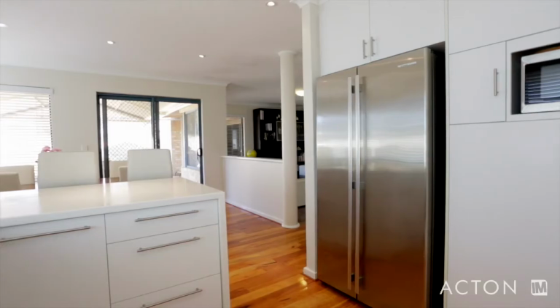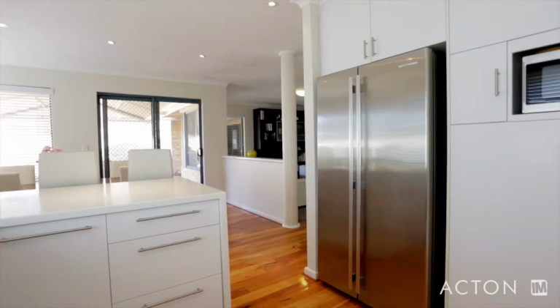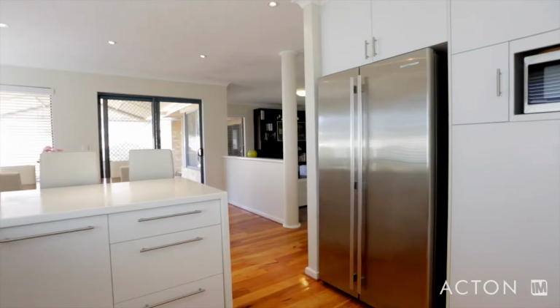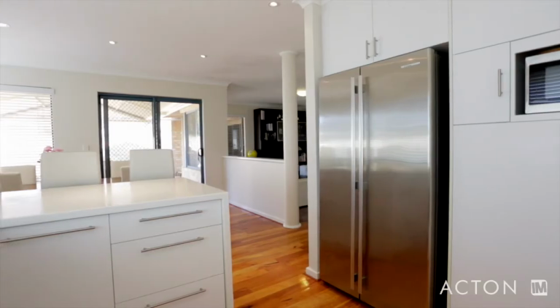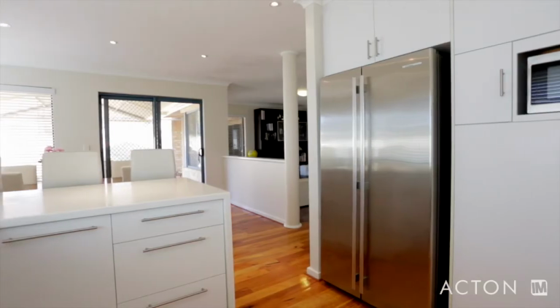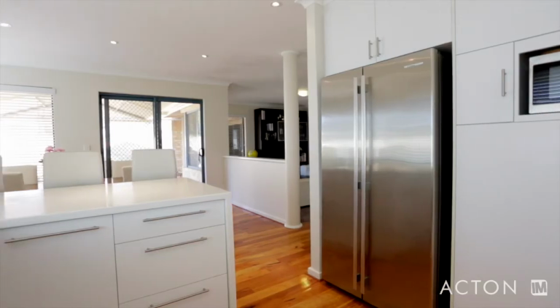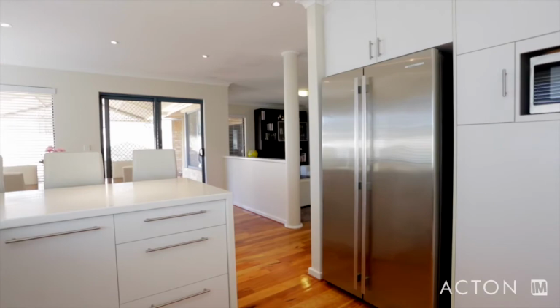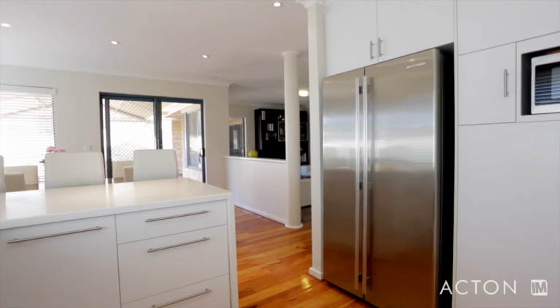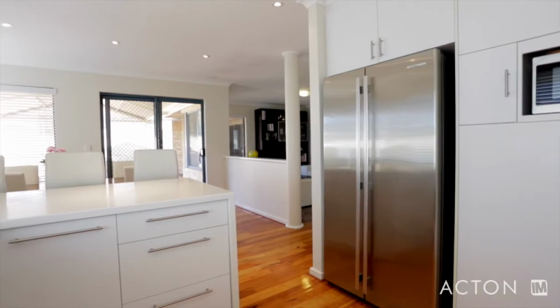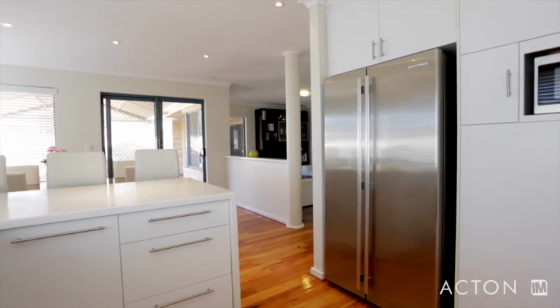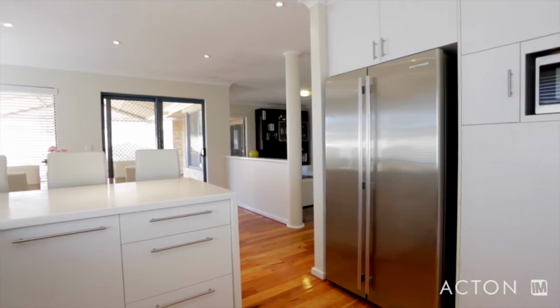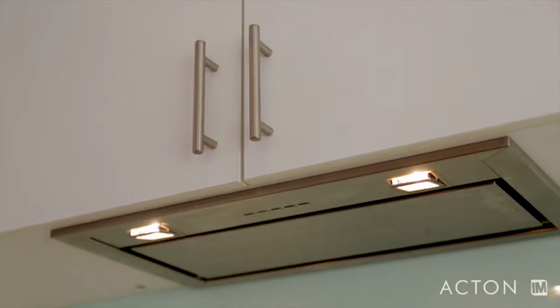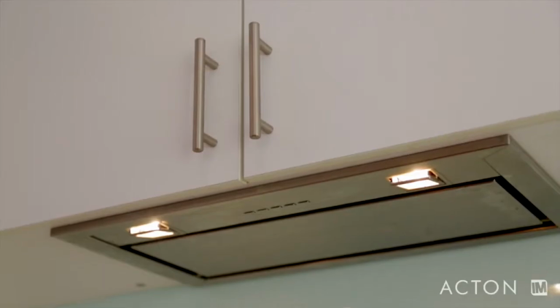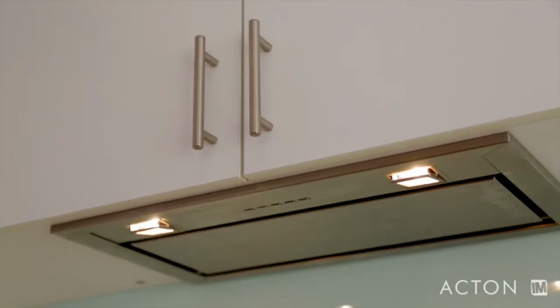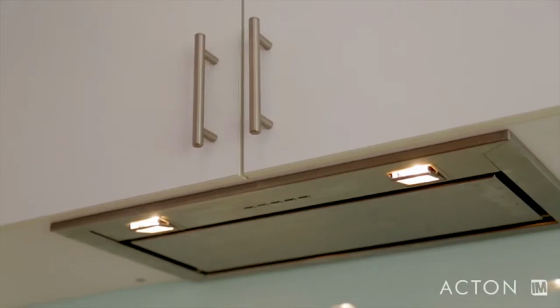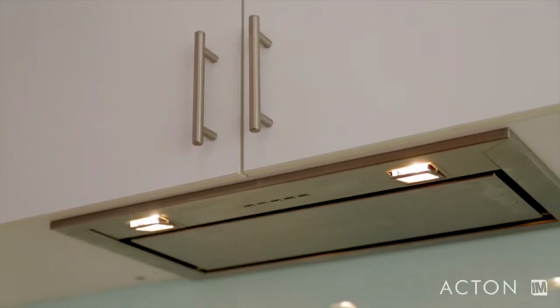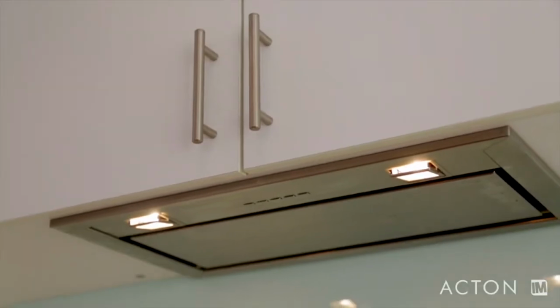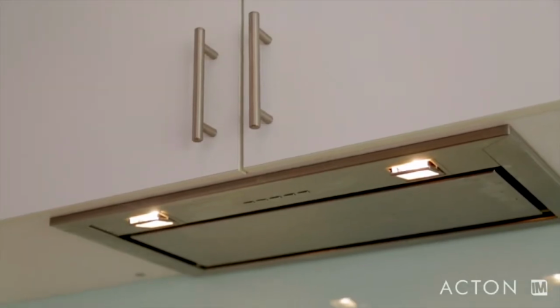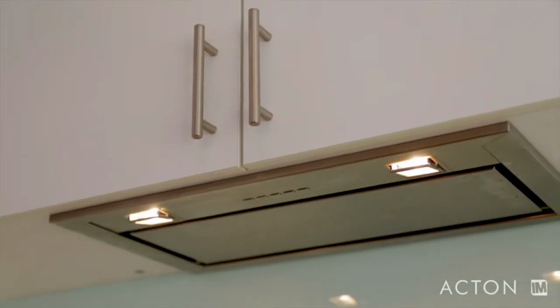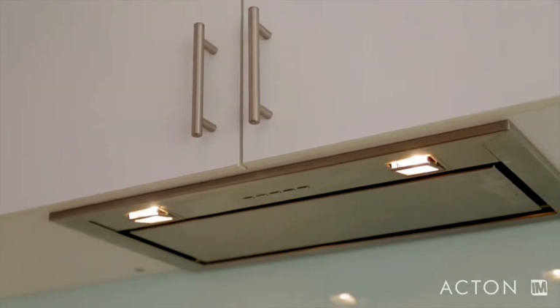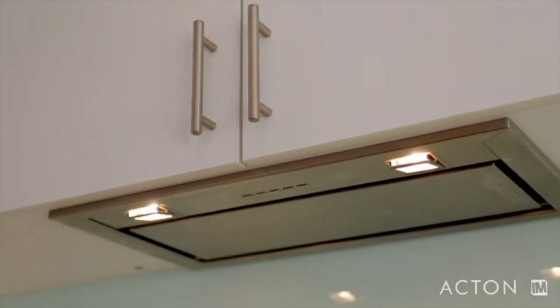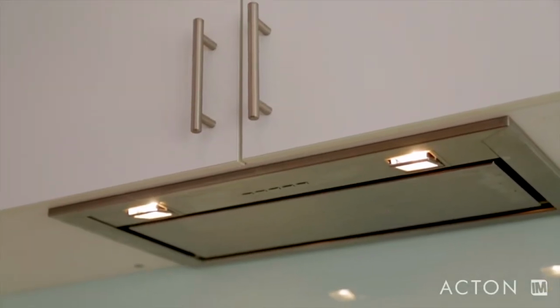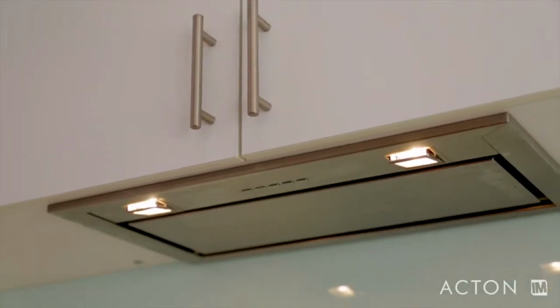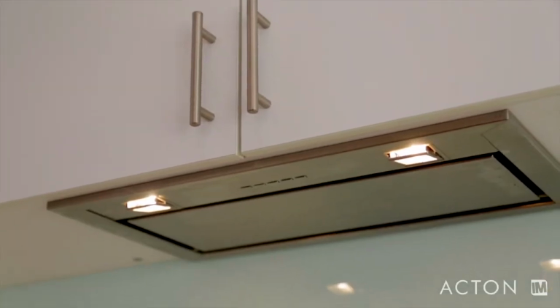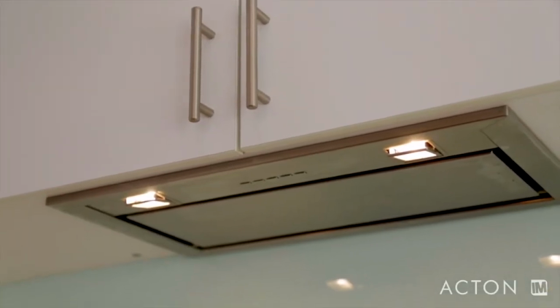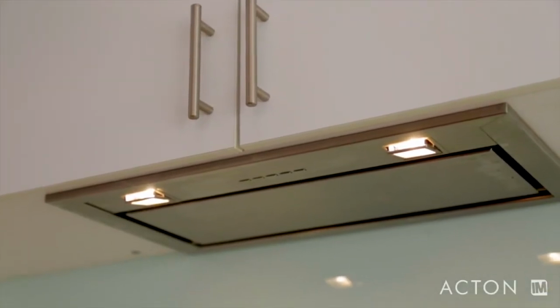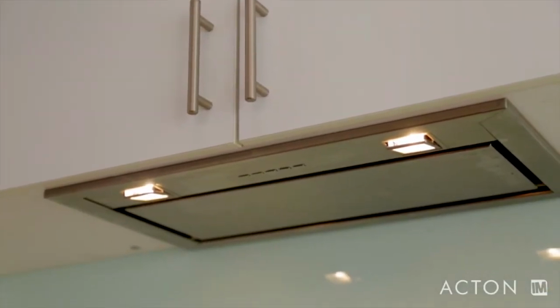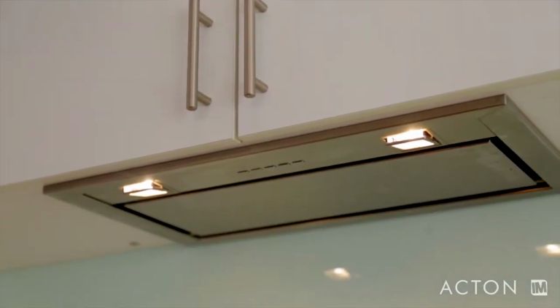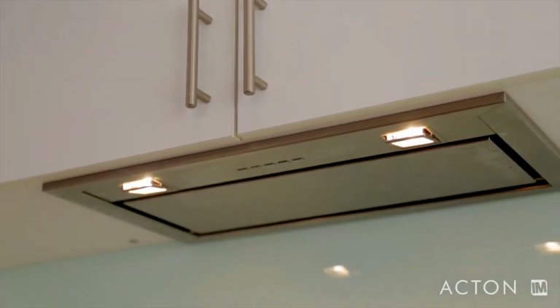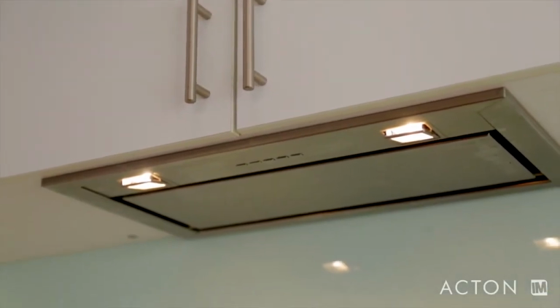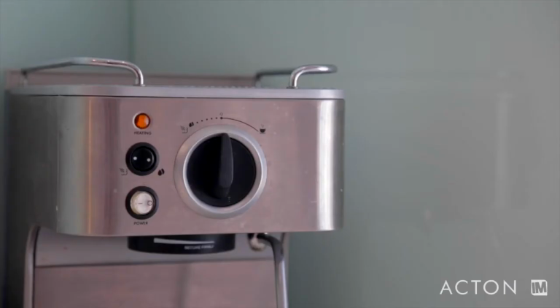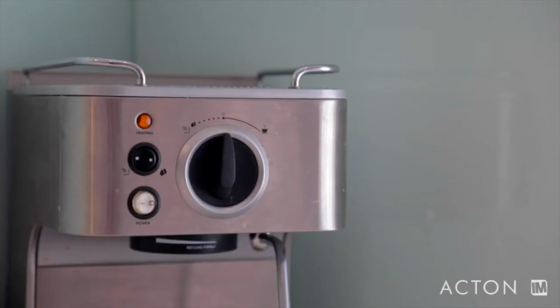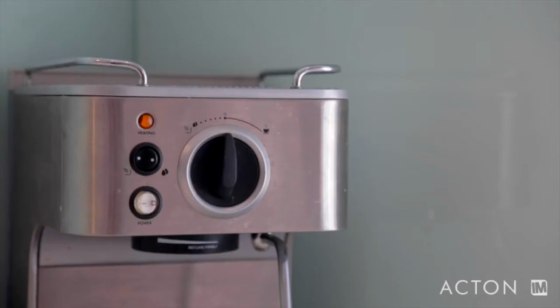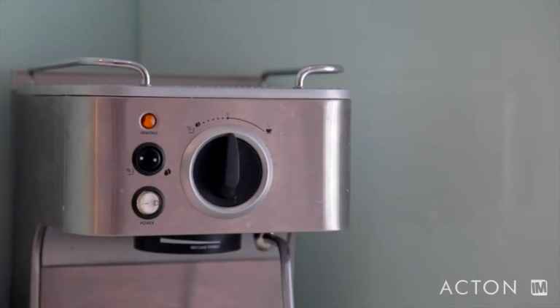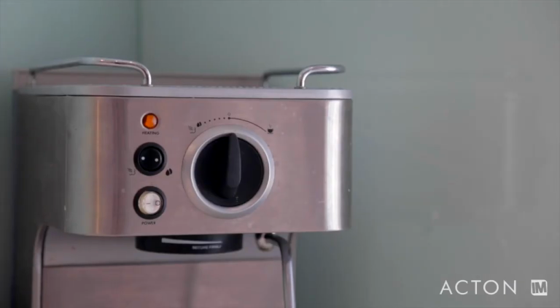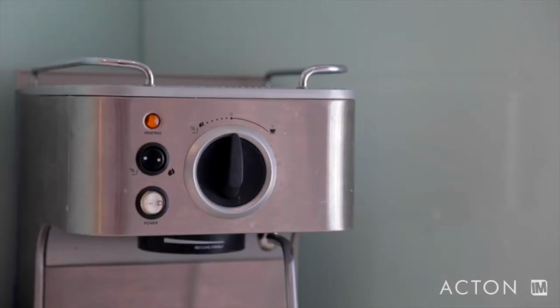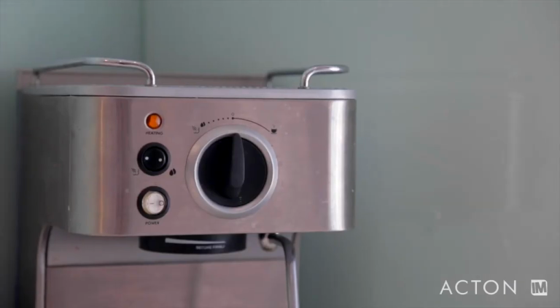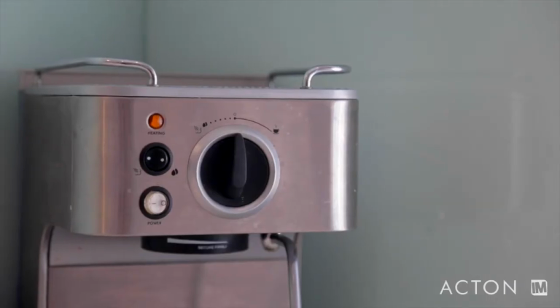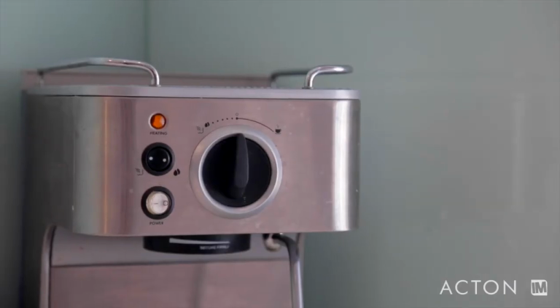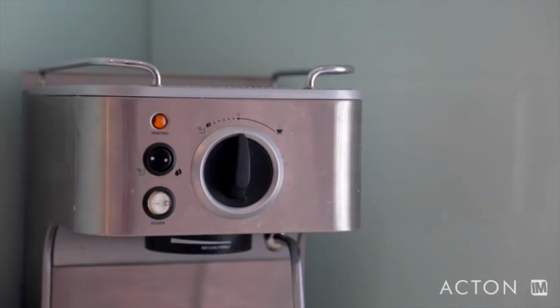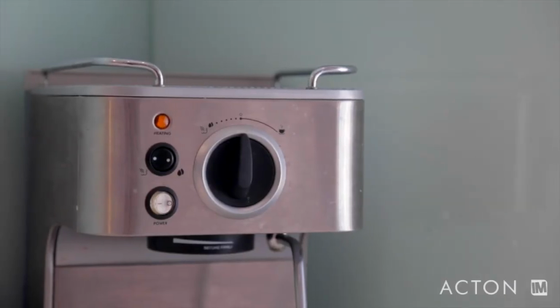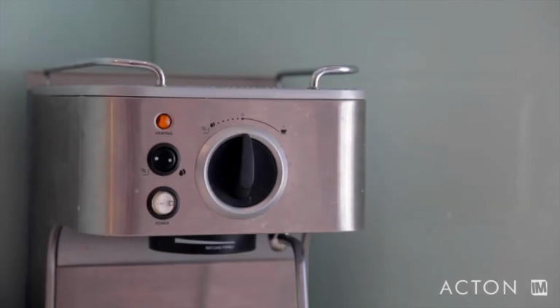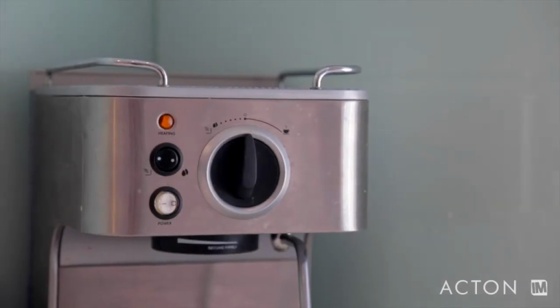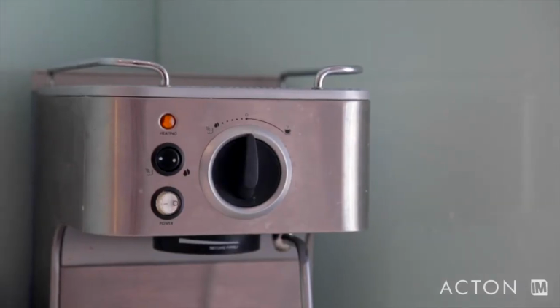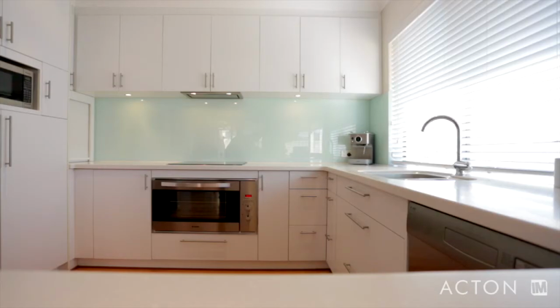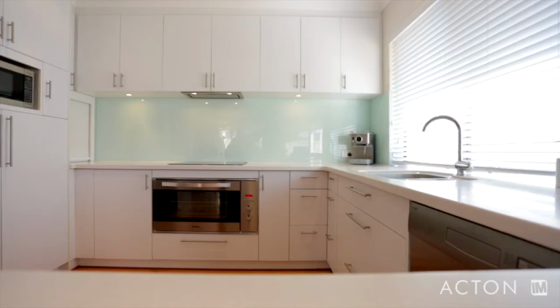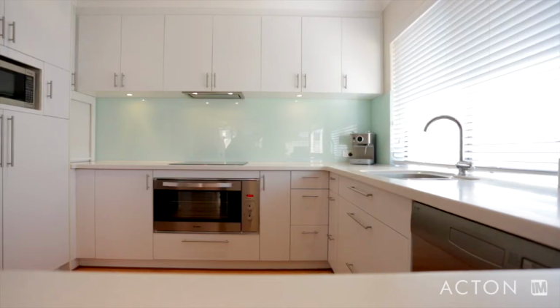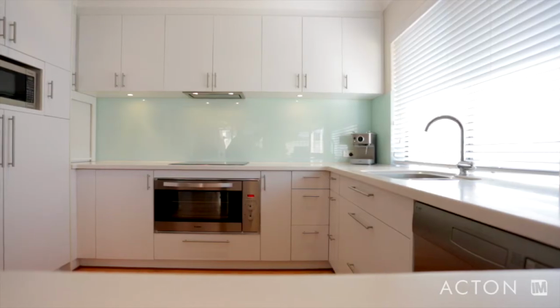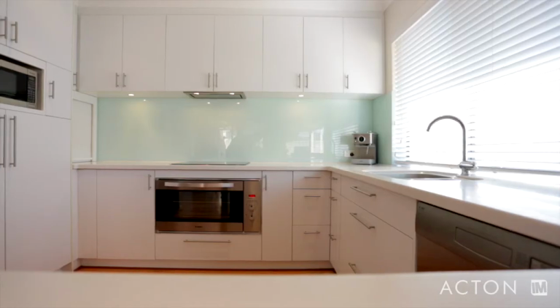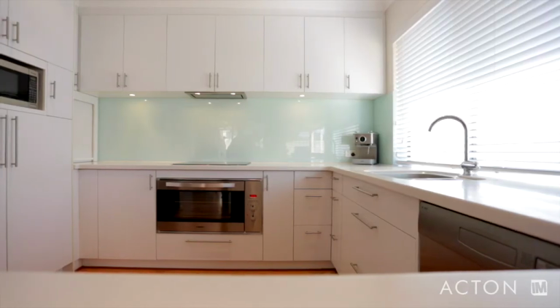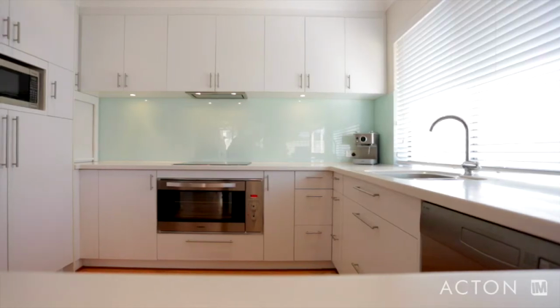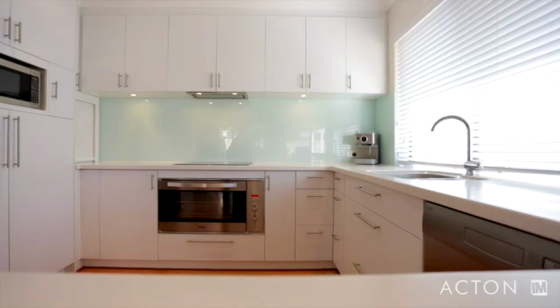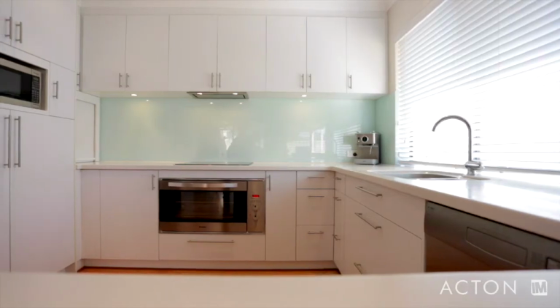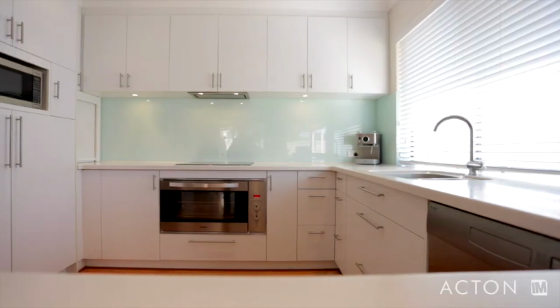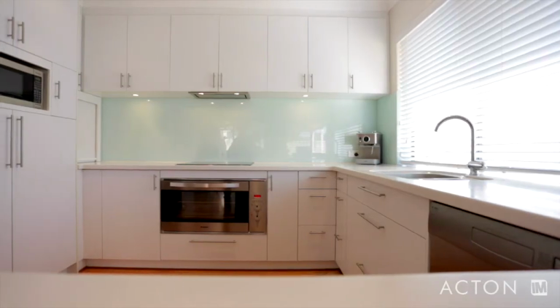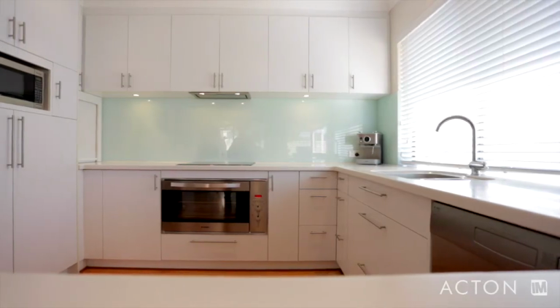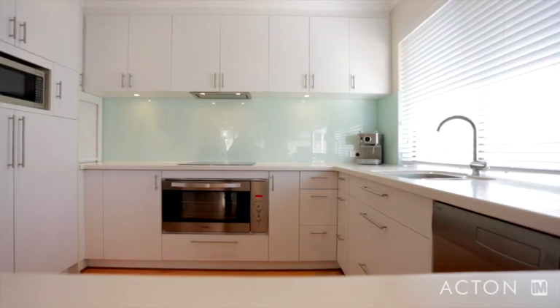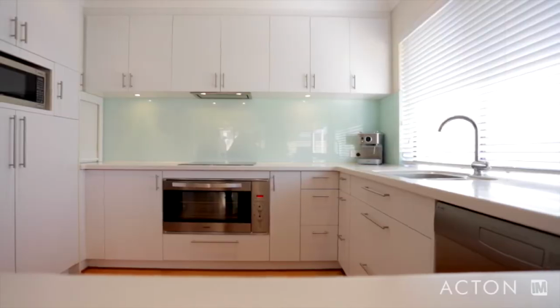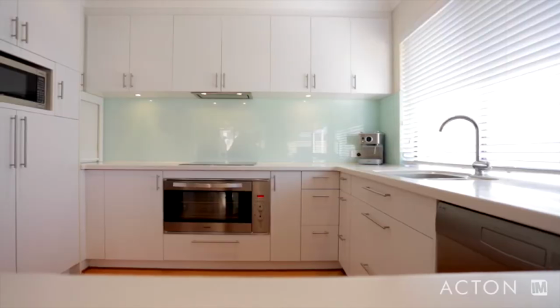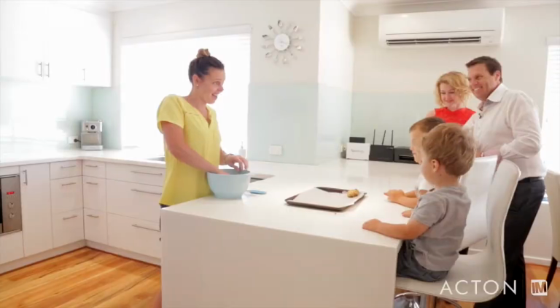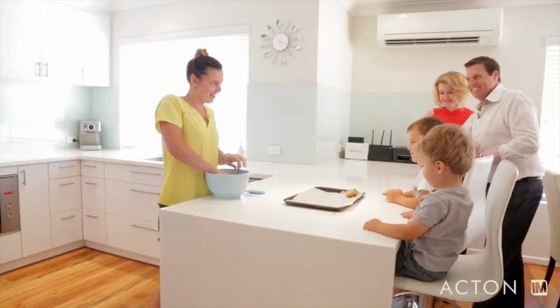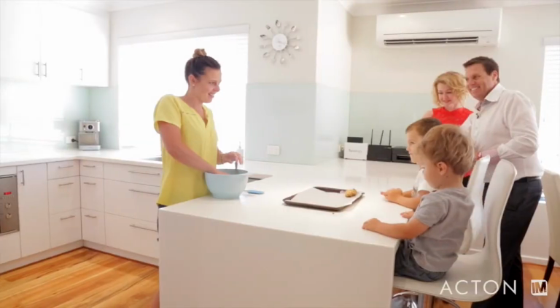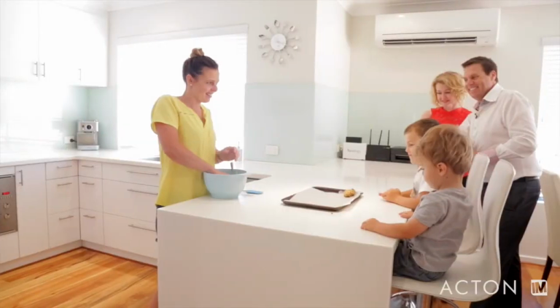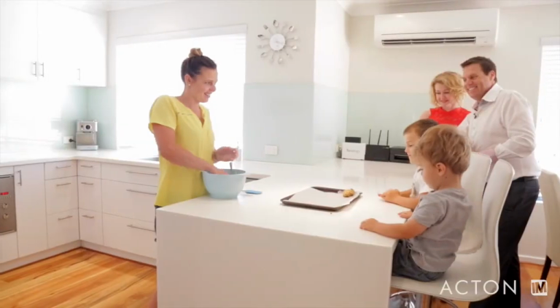If you love to cook, you will love this kitchen. But don't take our word for it — let's ask the seller, Cassandra.